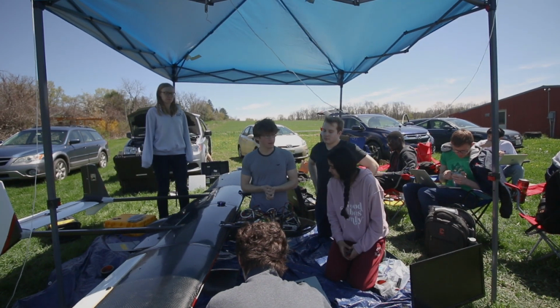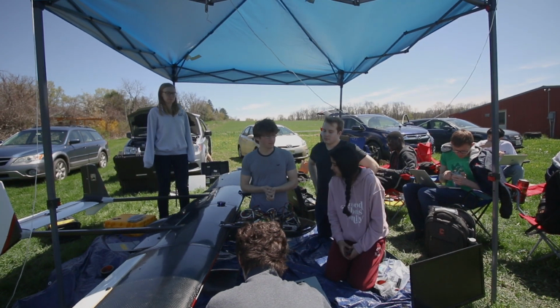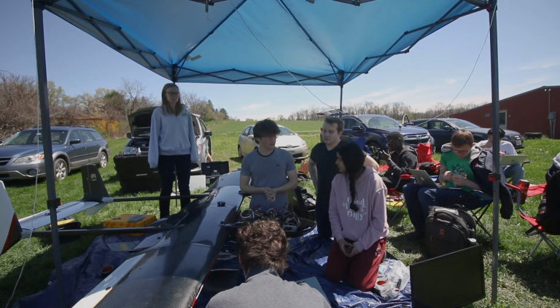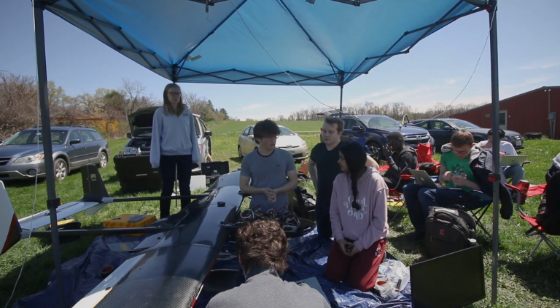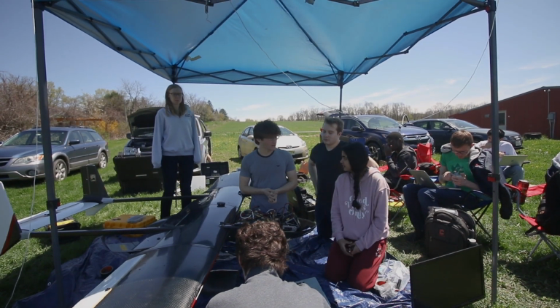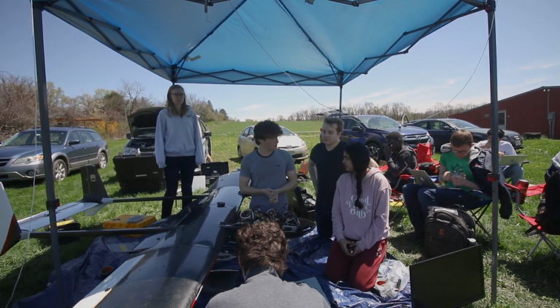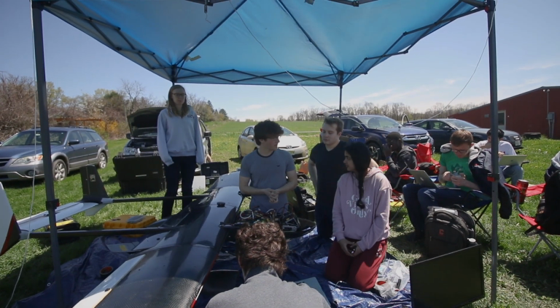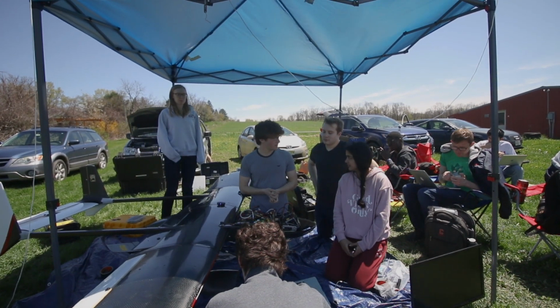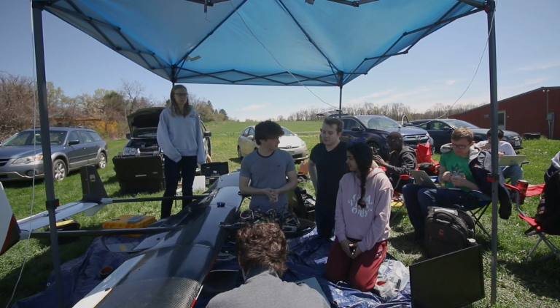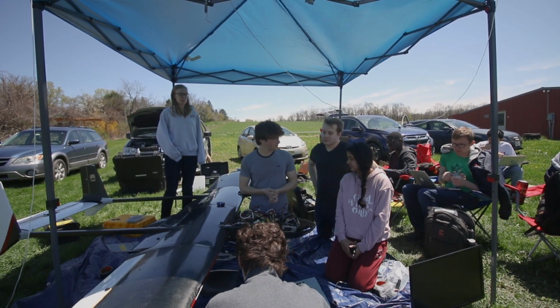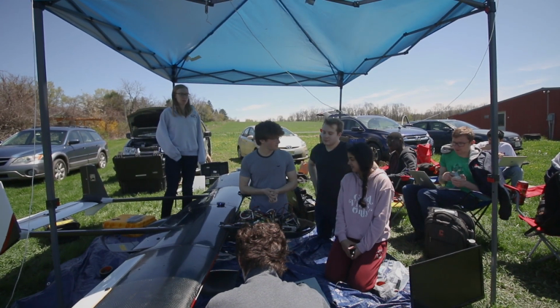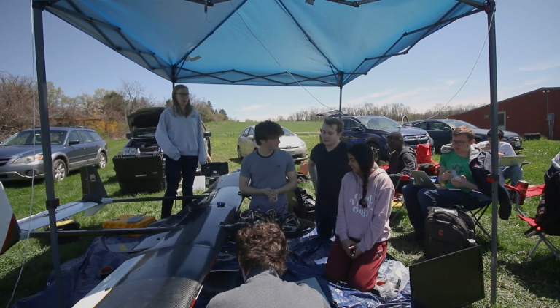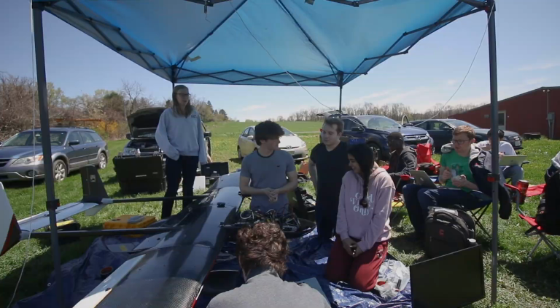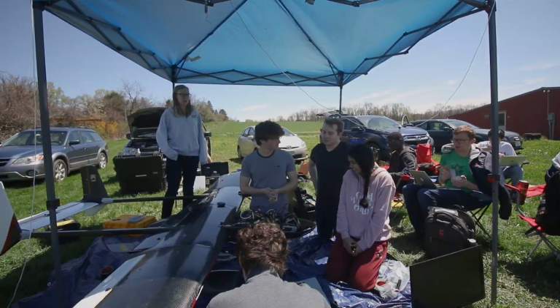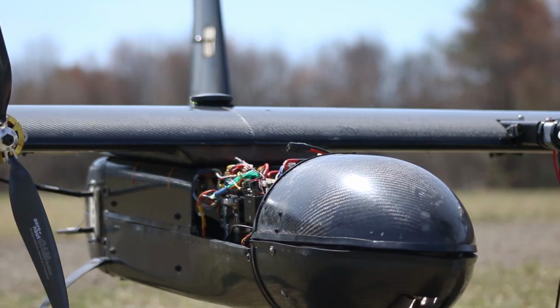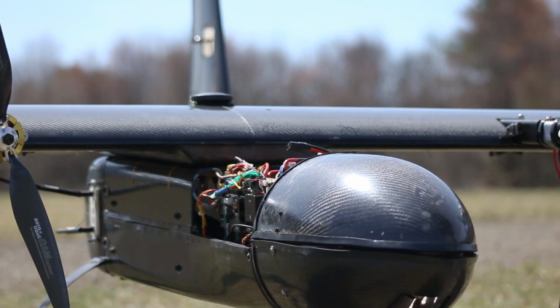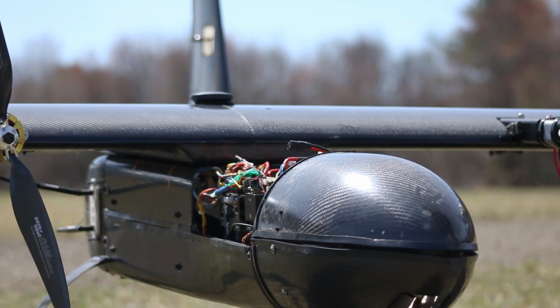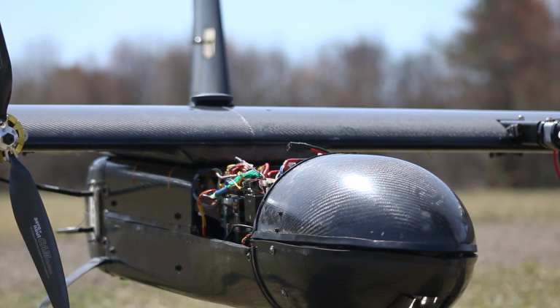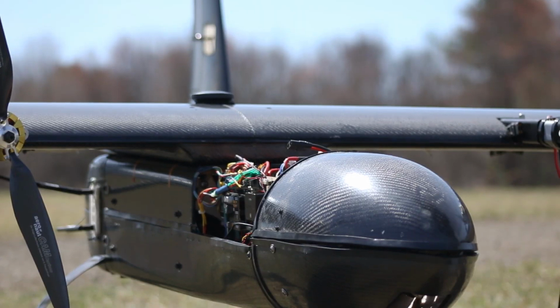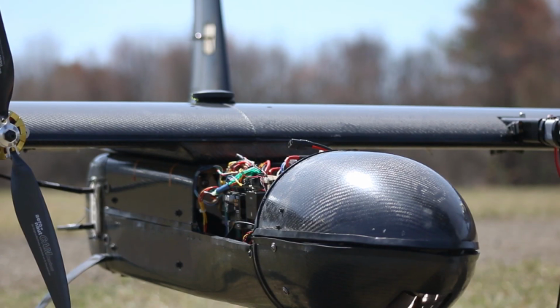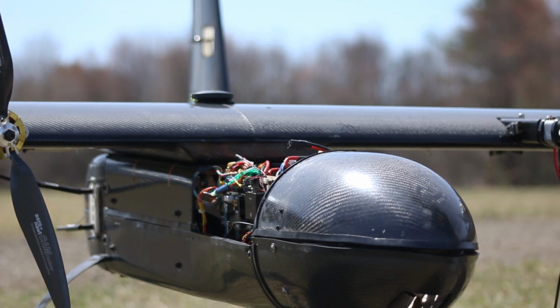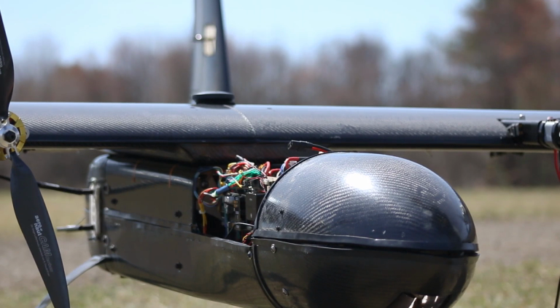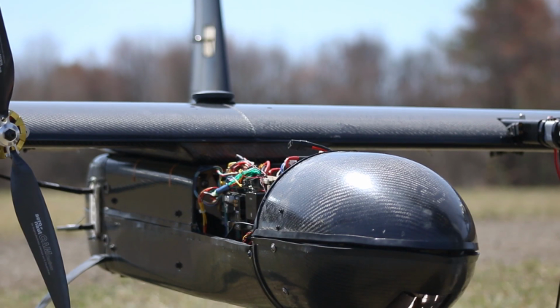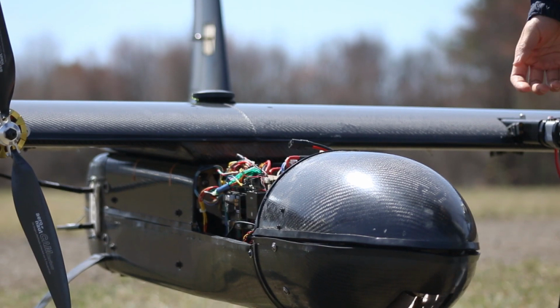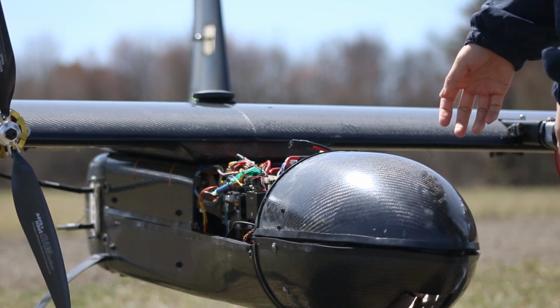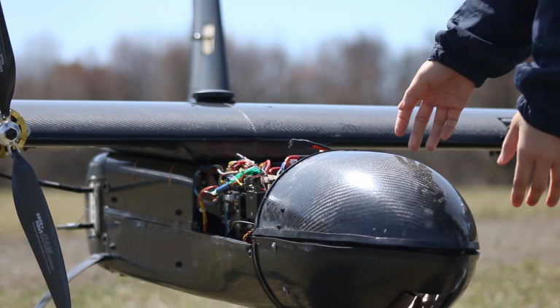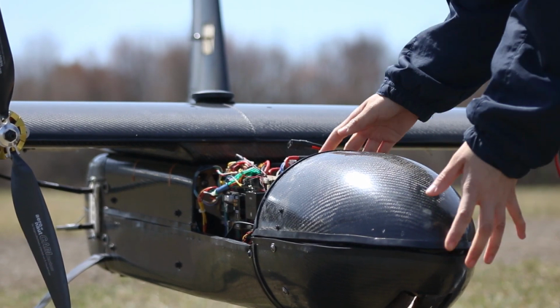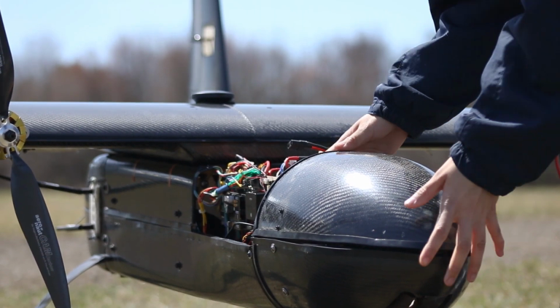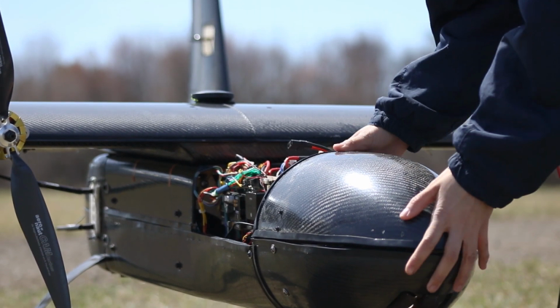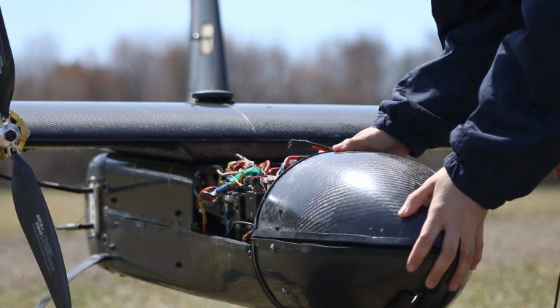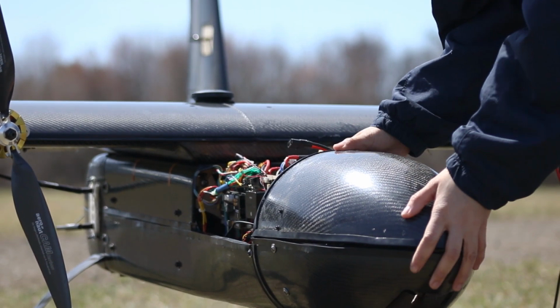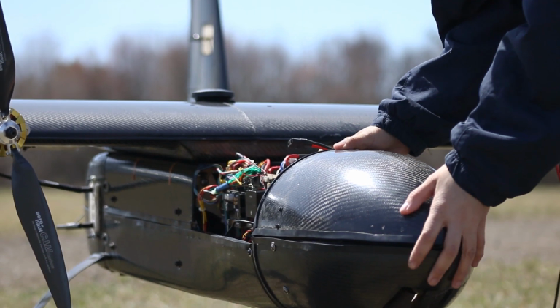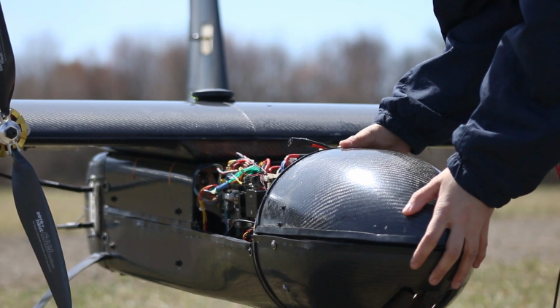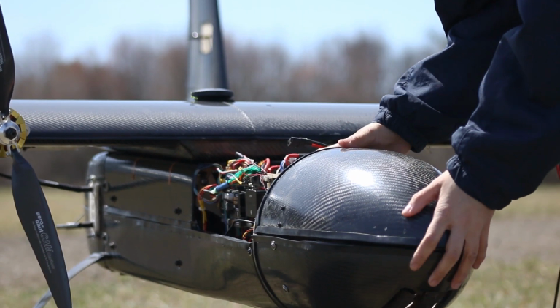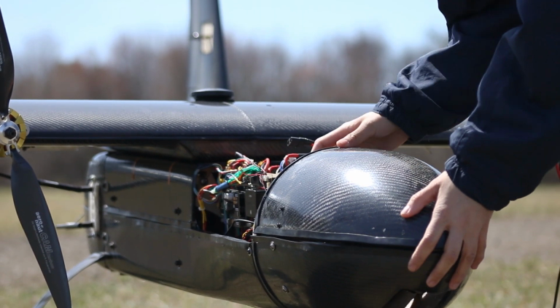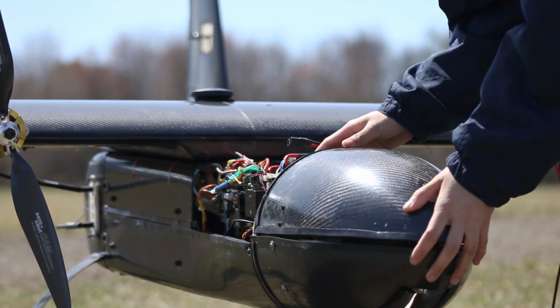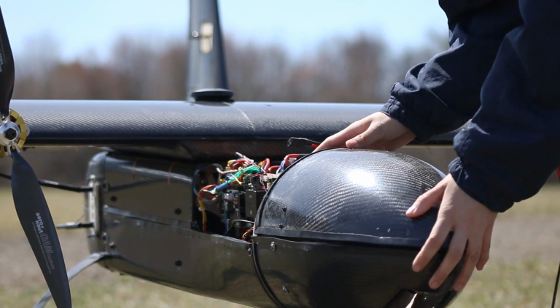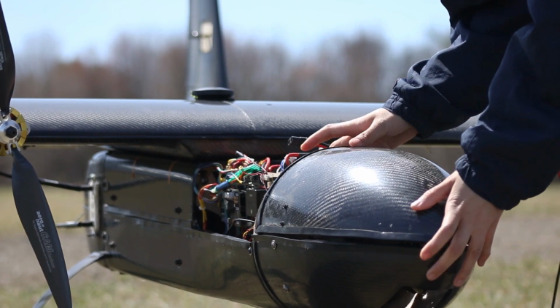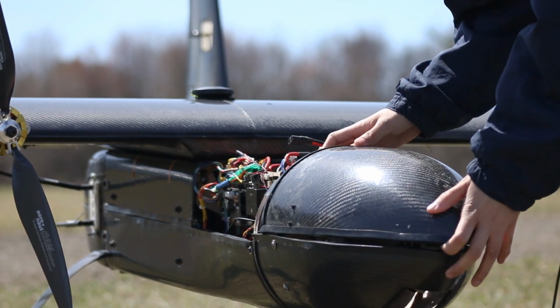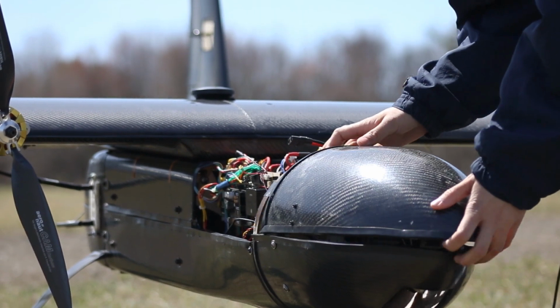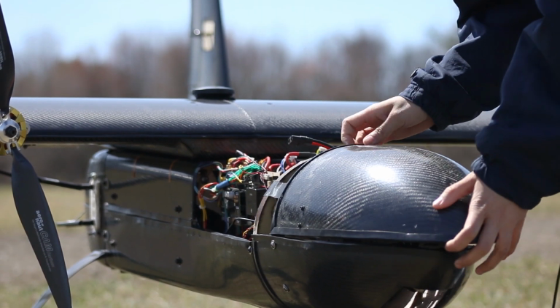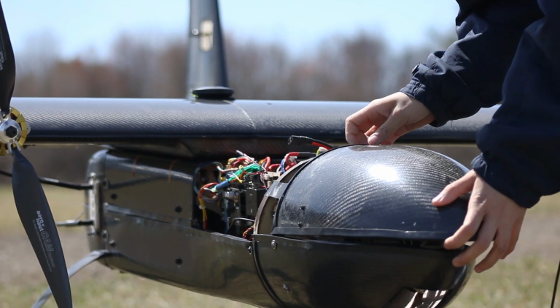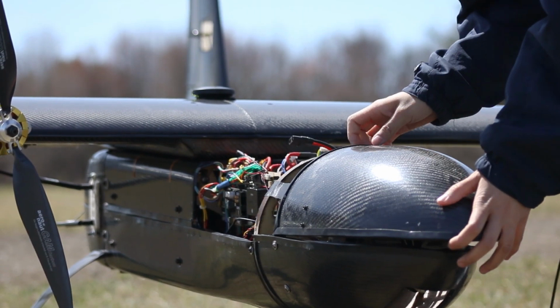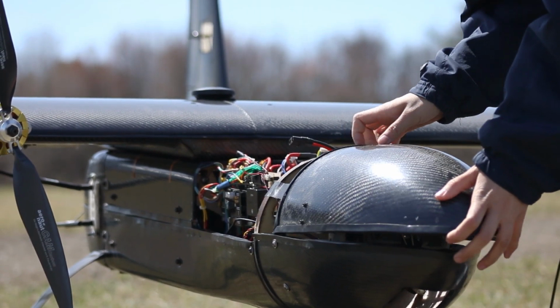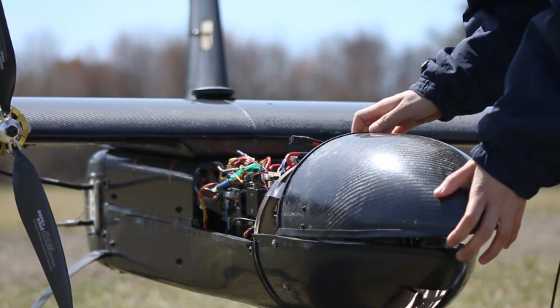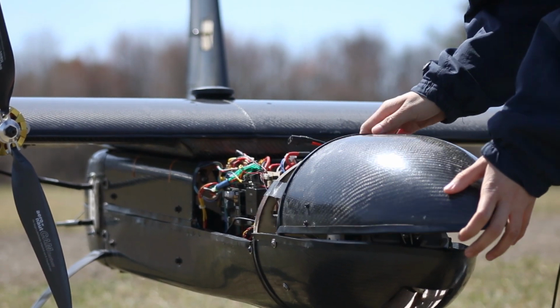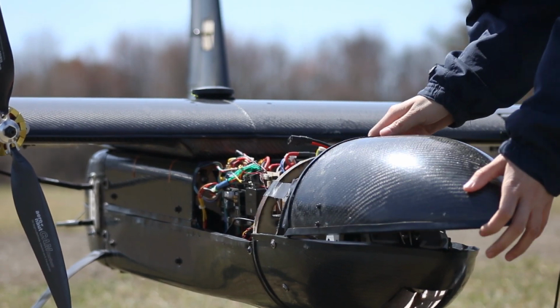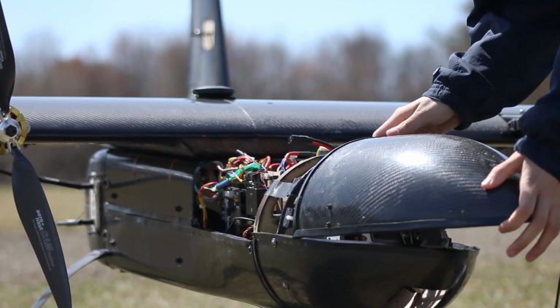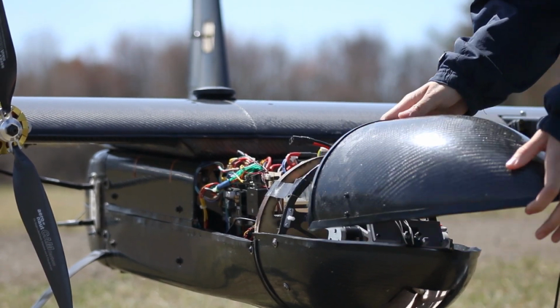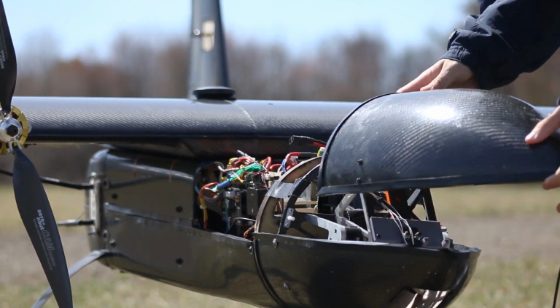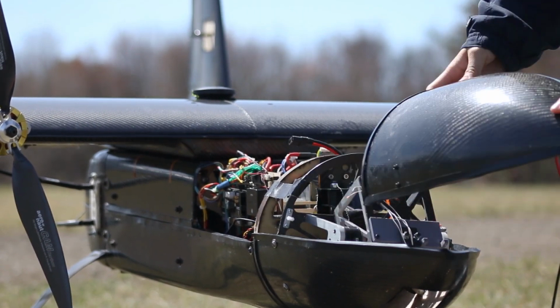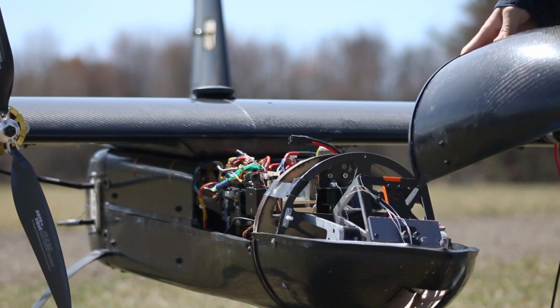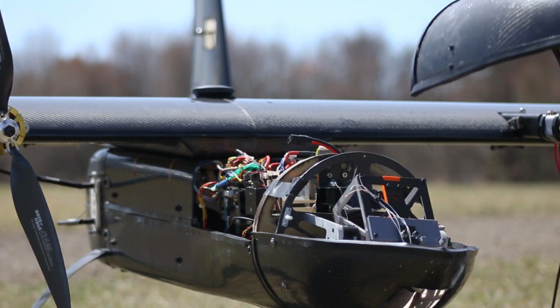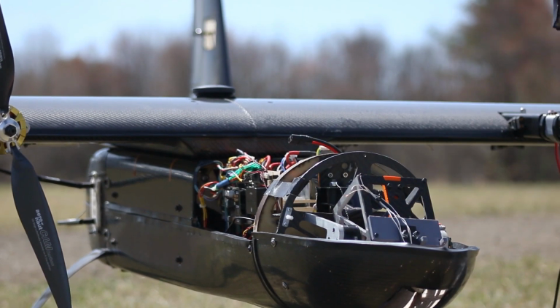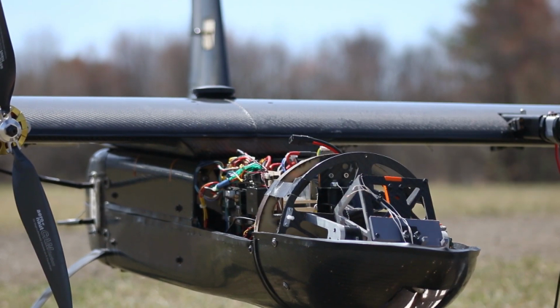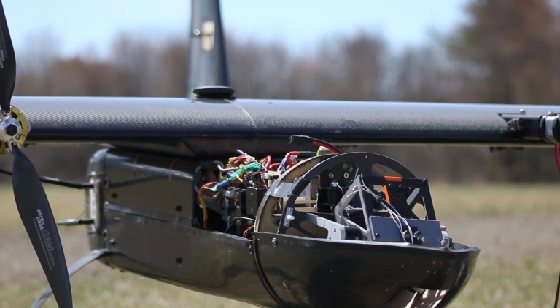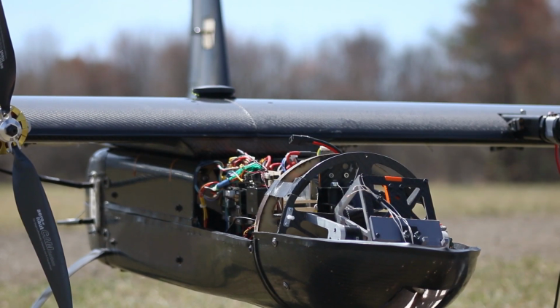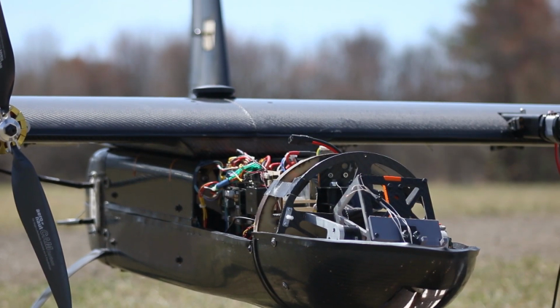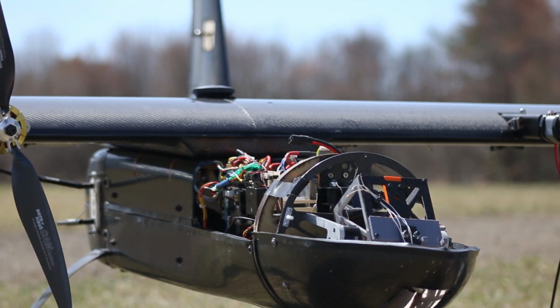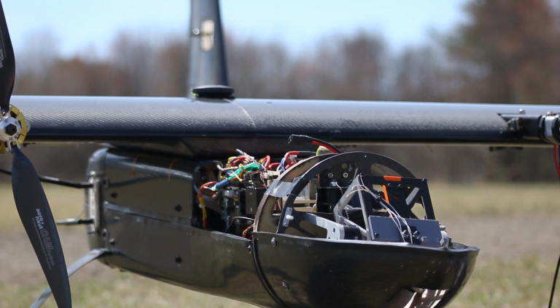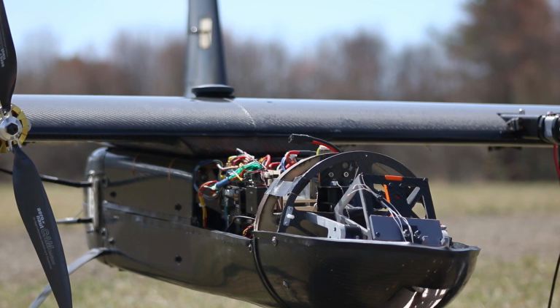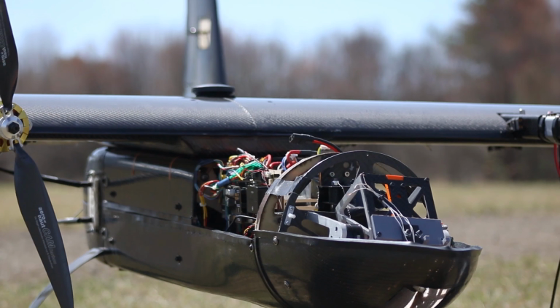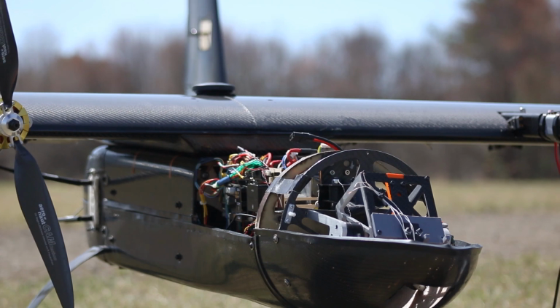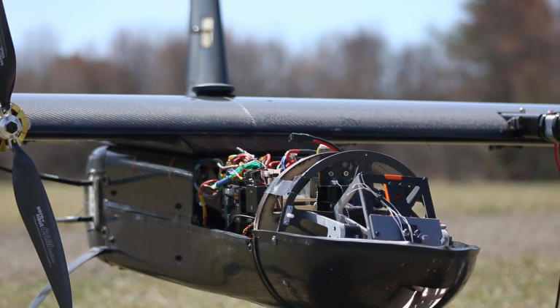On the front end of the fuselage, a hardware gimbal and zoom system stabilize and control our new camera, the Sony R10C.